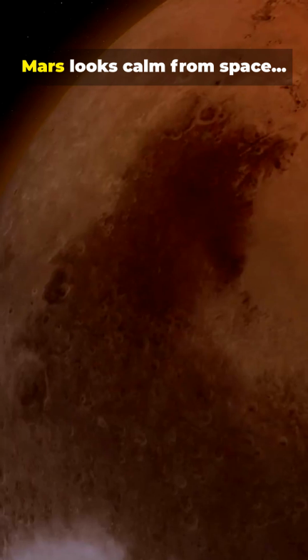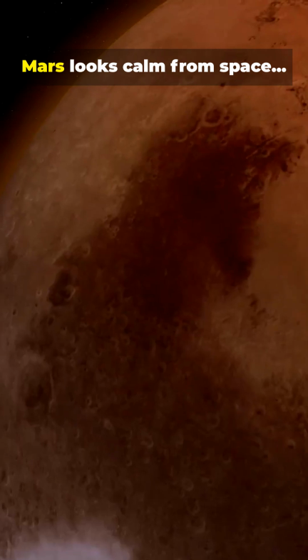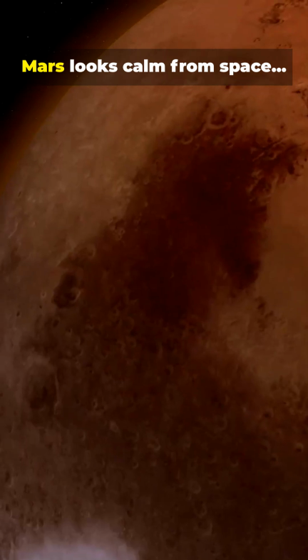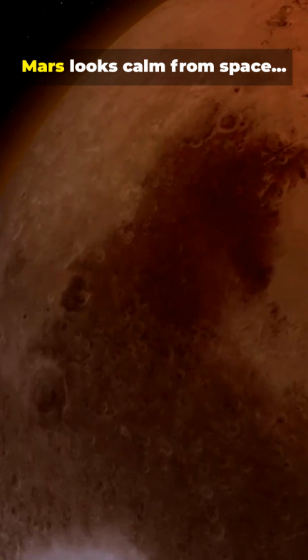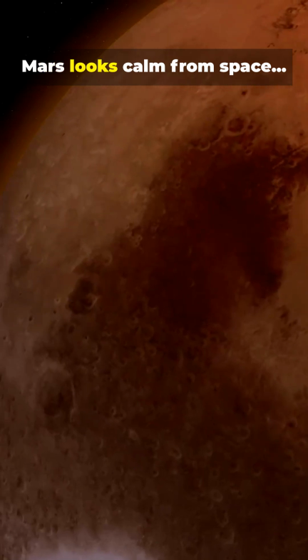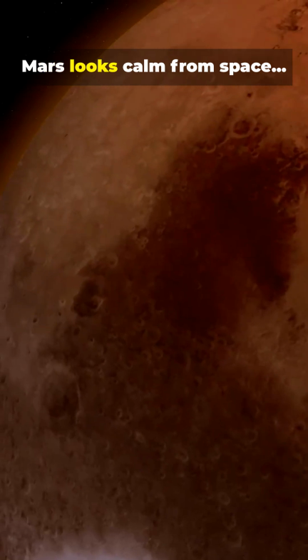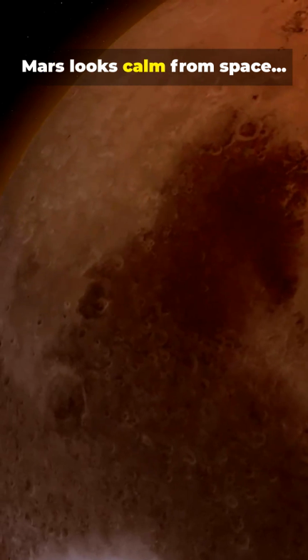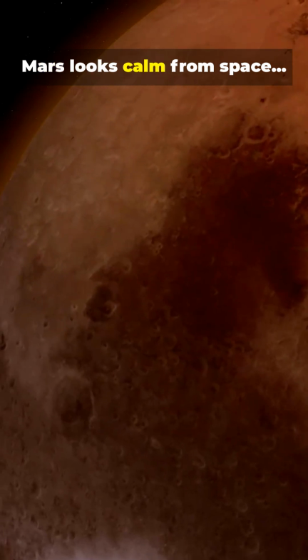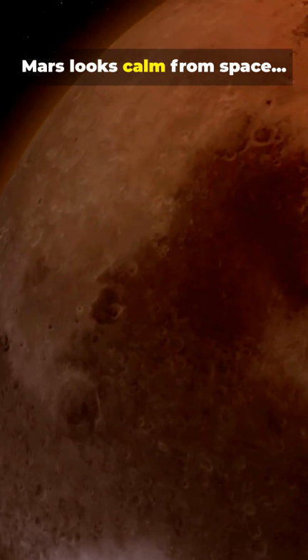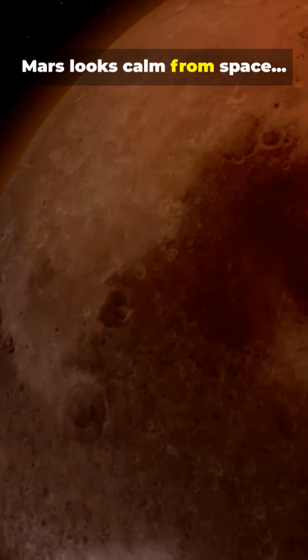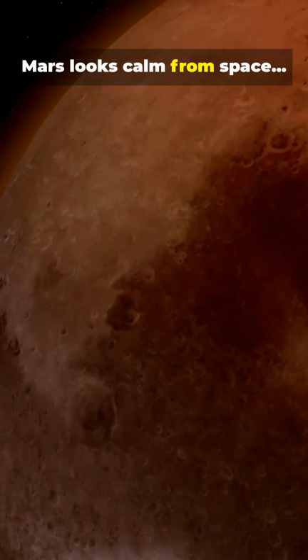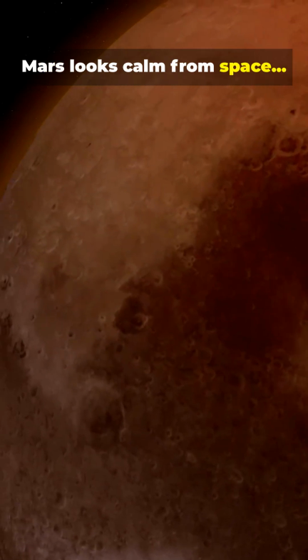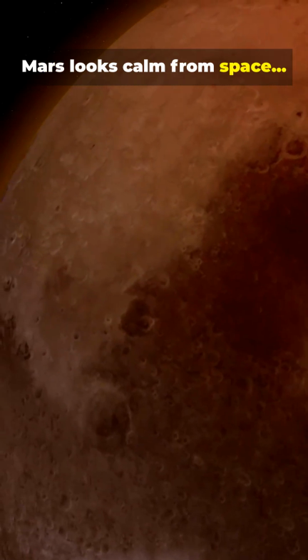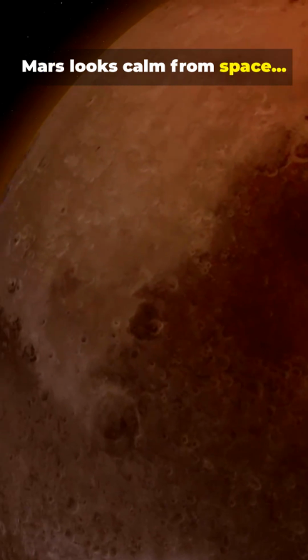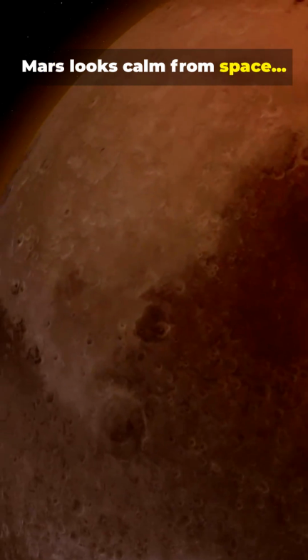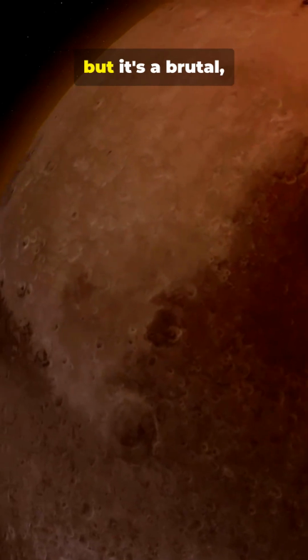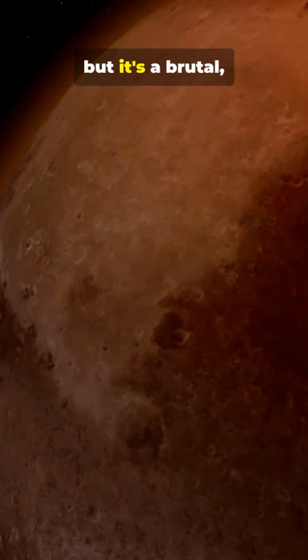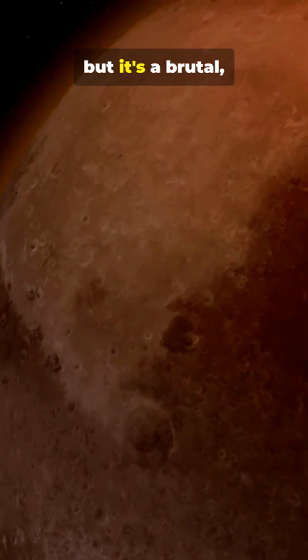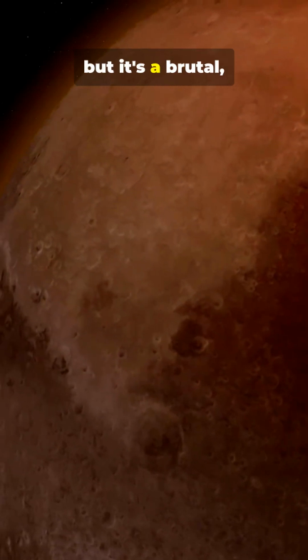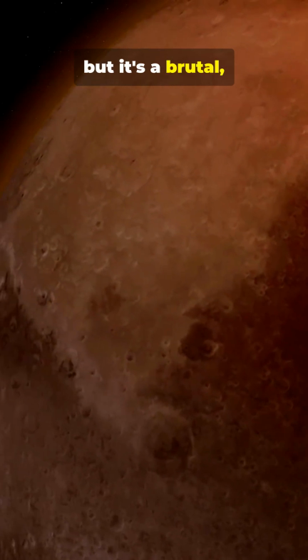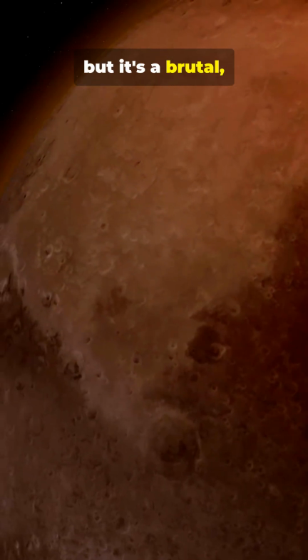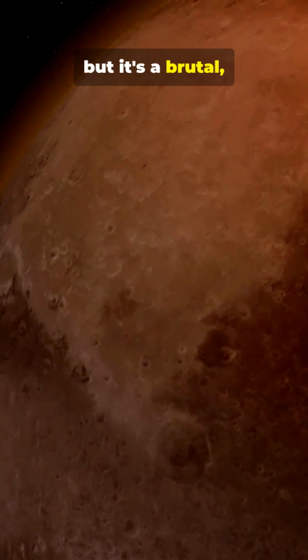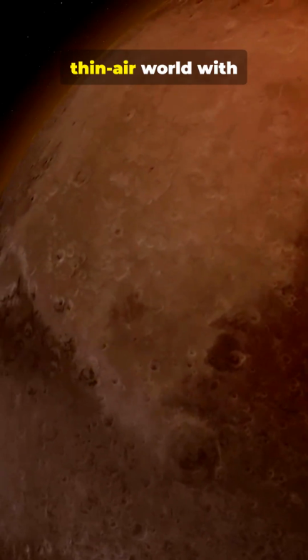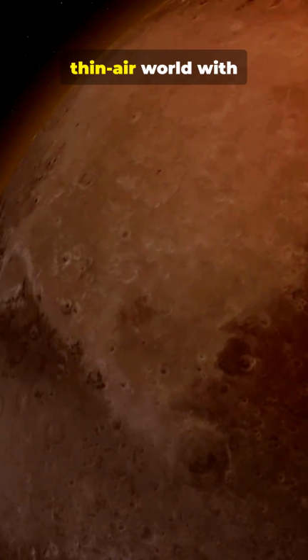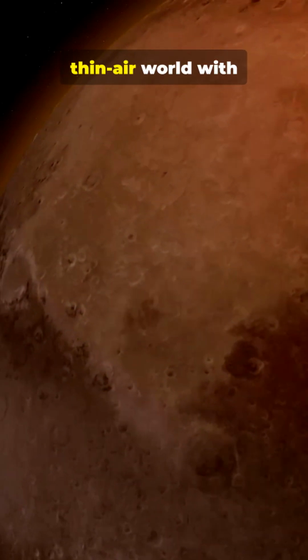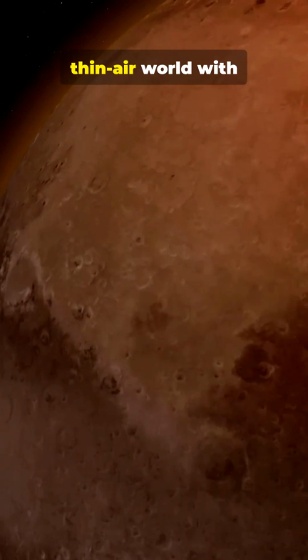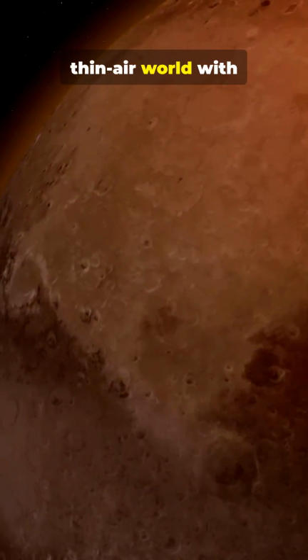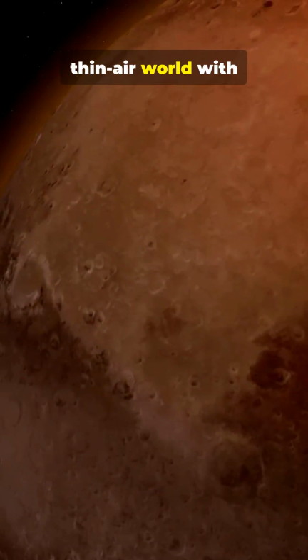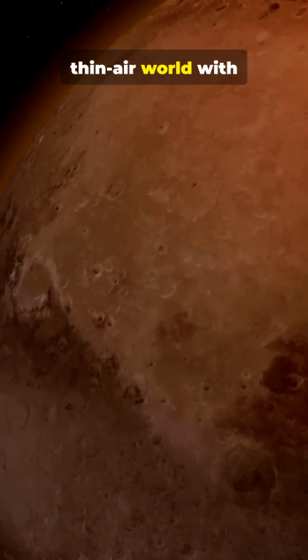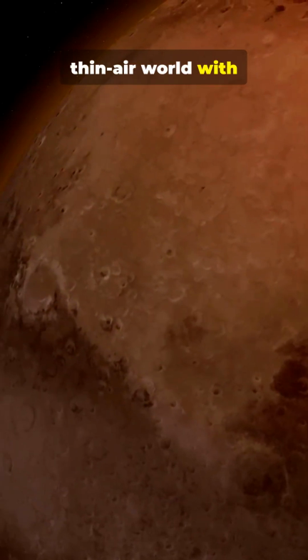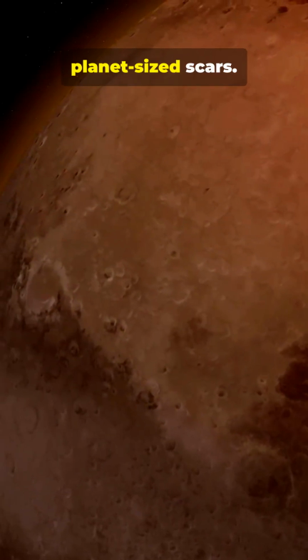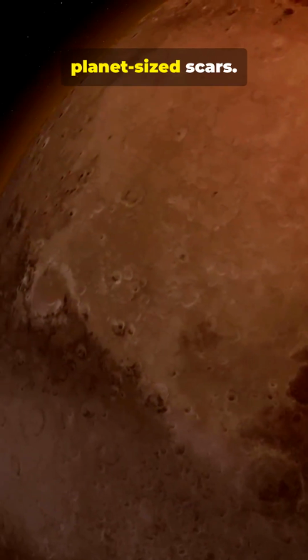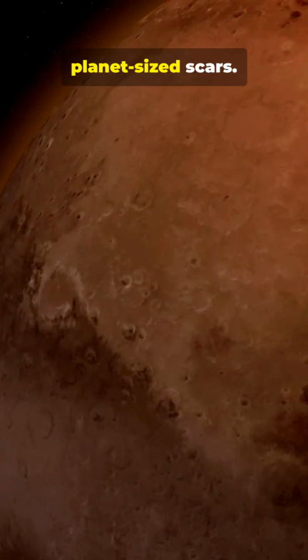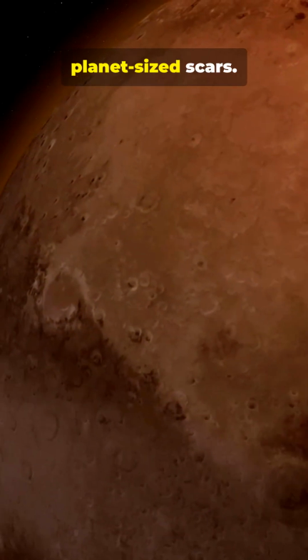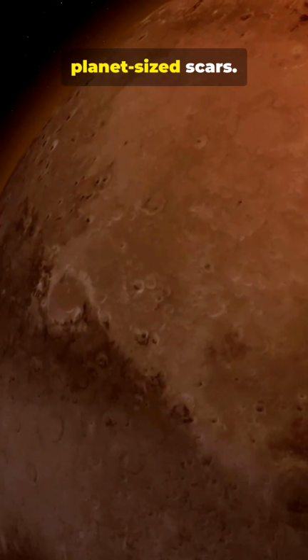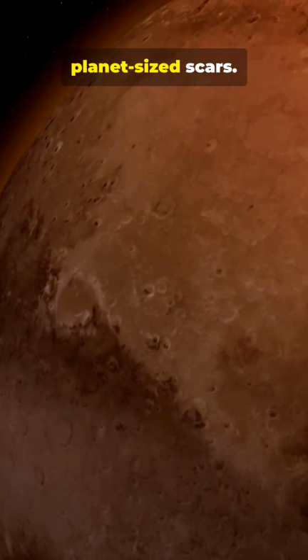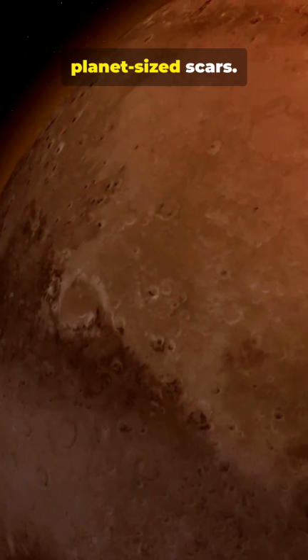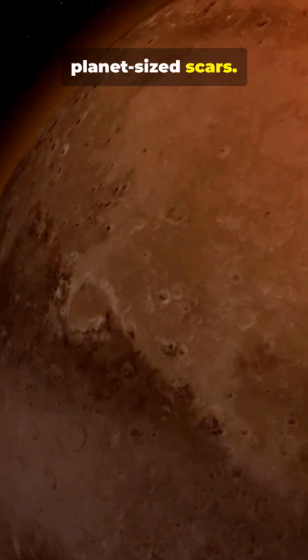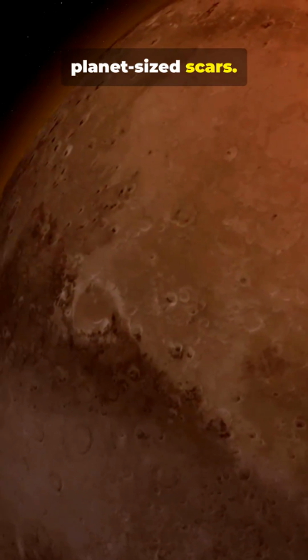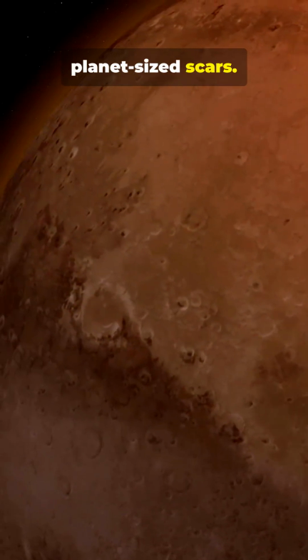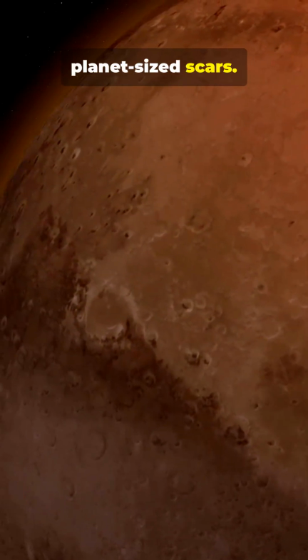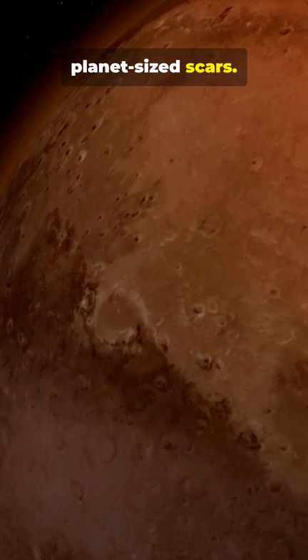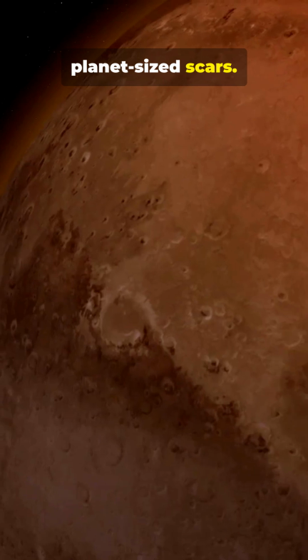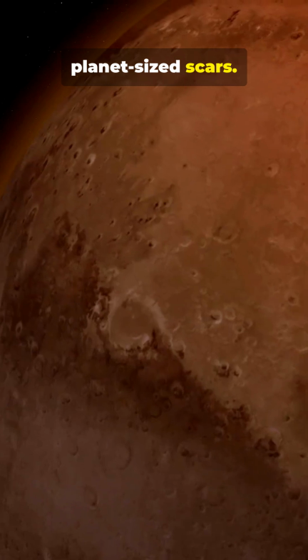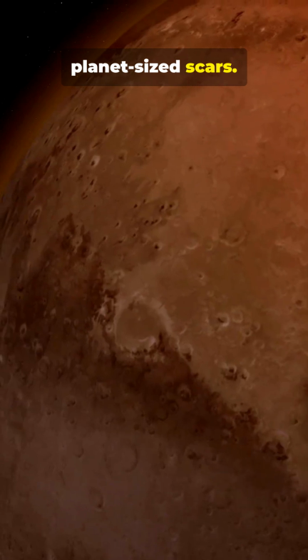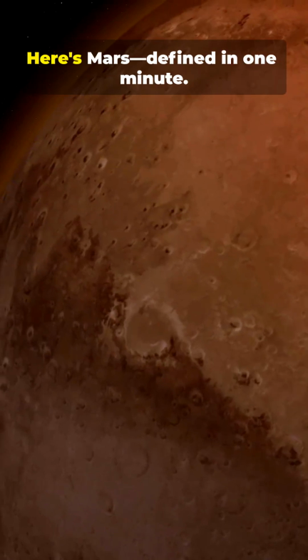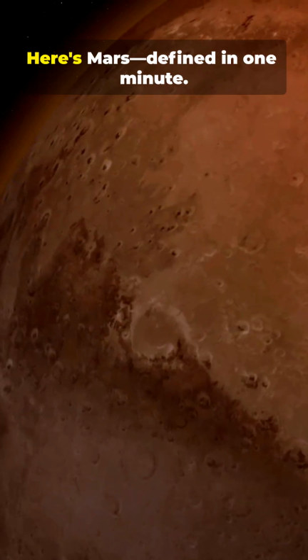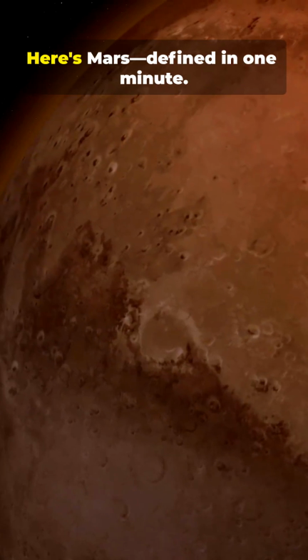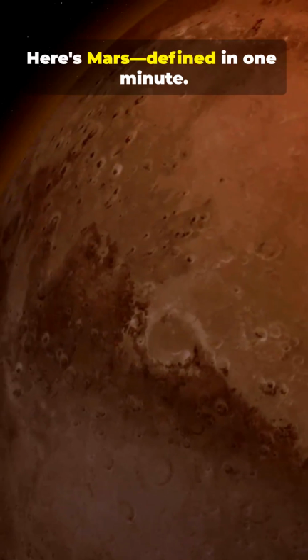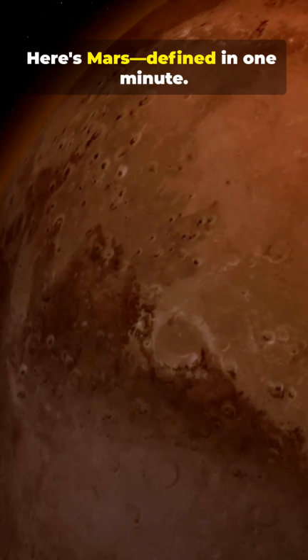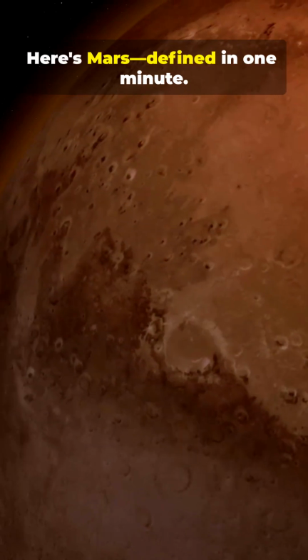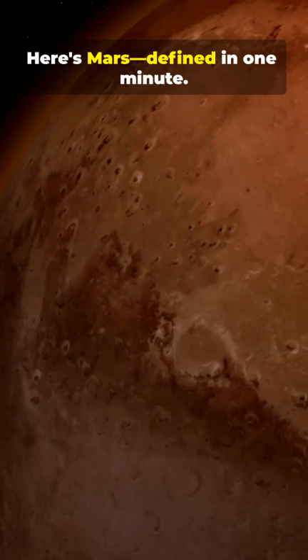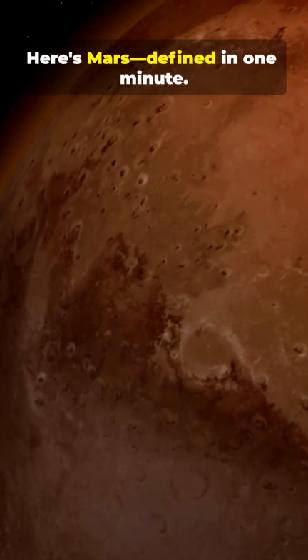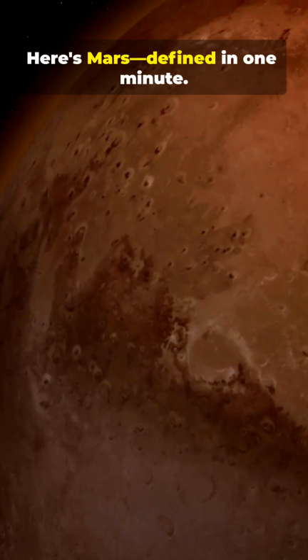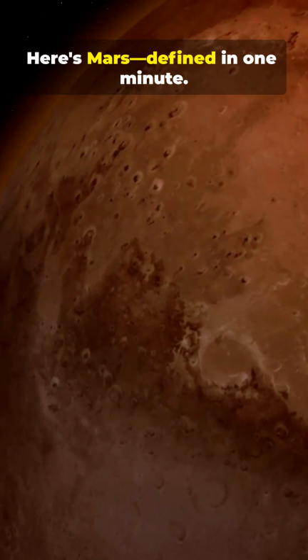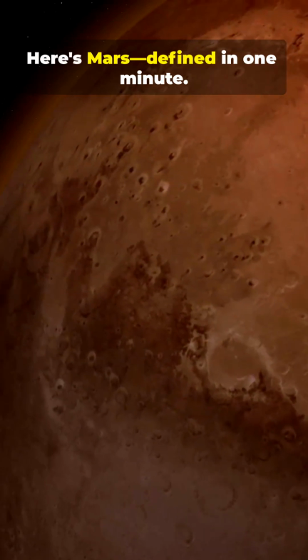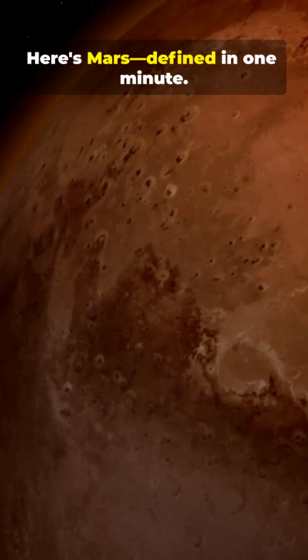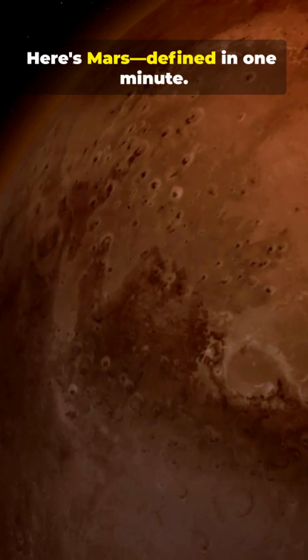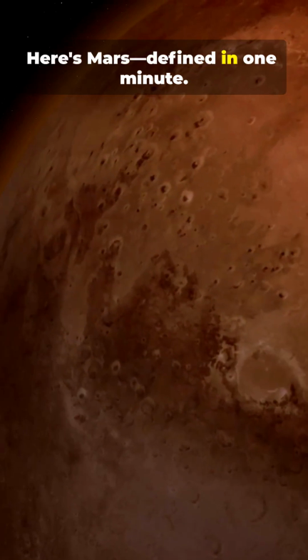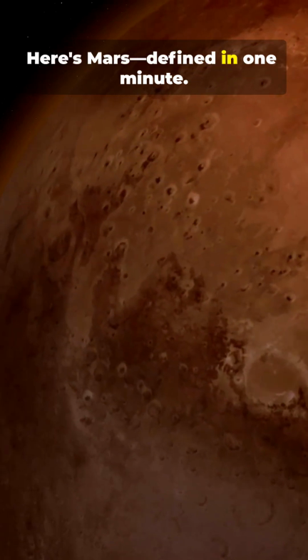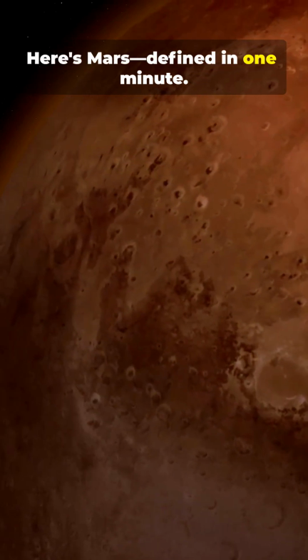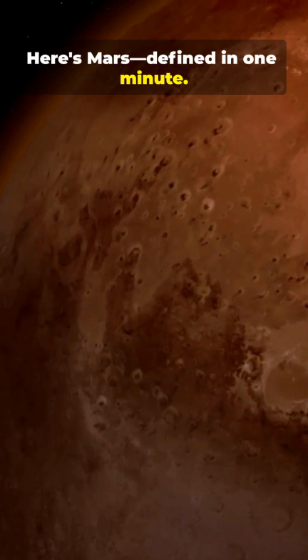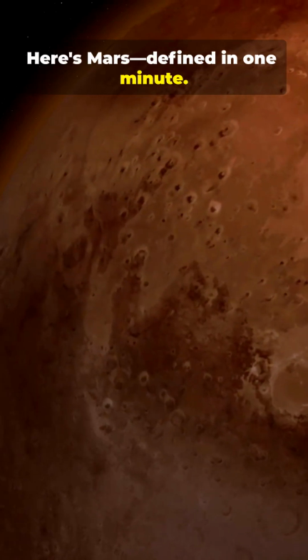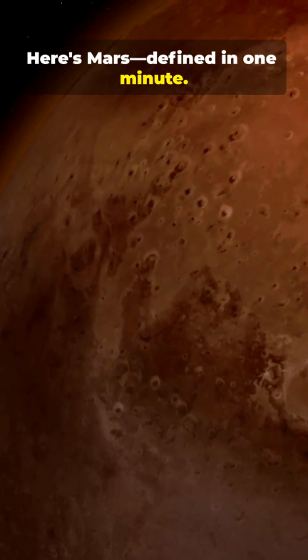Mars looks calm from space, but it's a brutal, thin-air world with planet-sized scars. Here's Mars, defined in one minute.